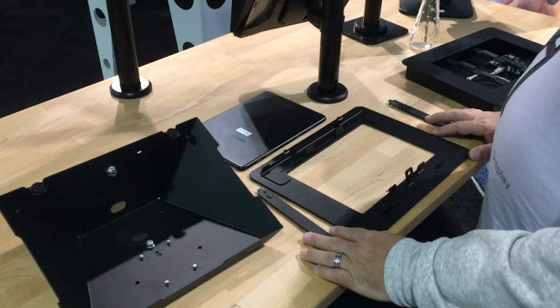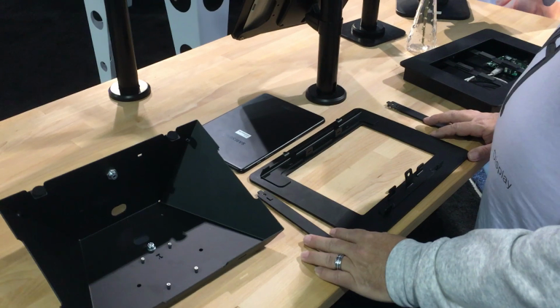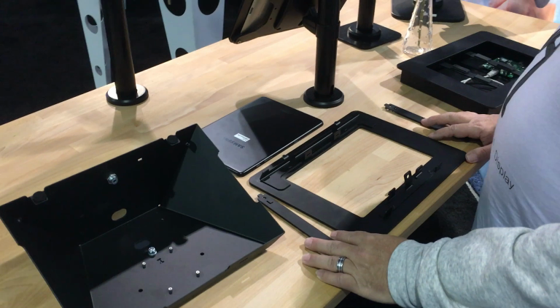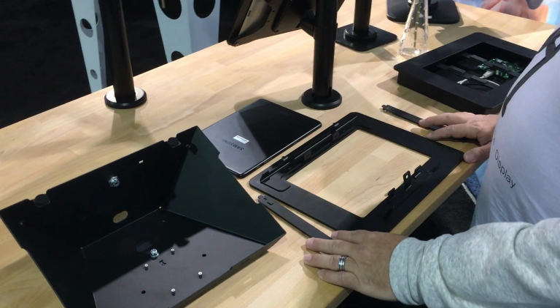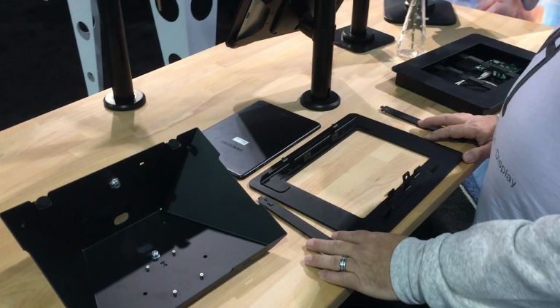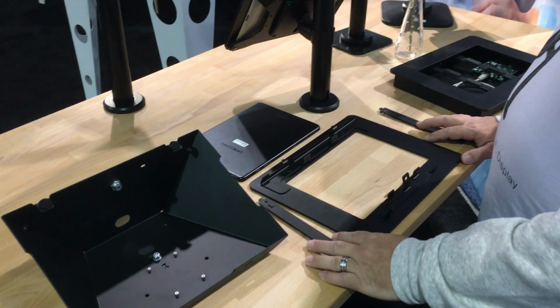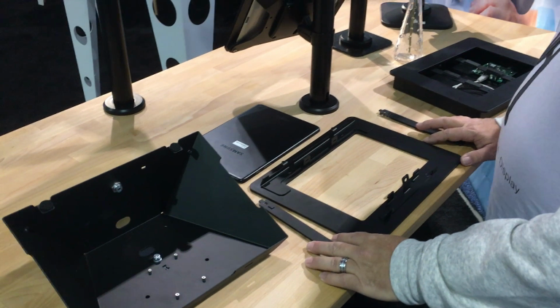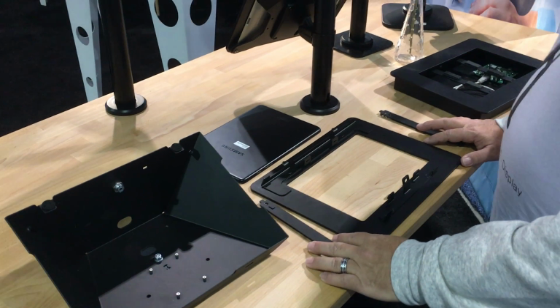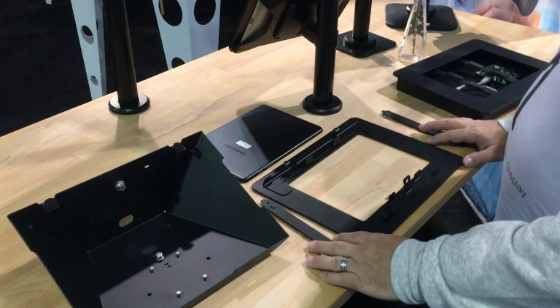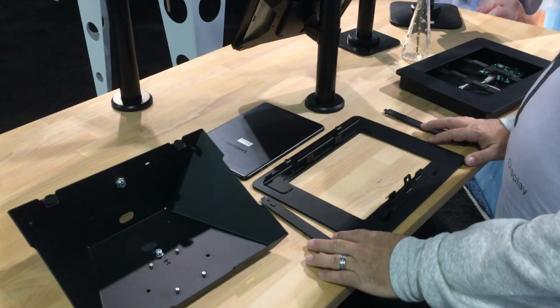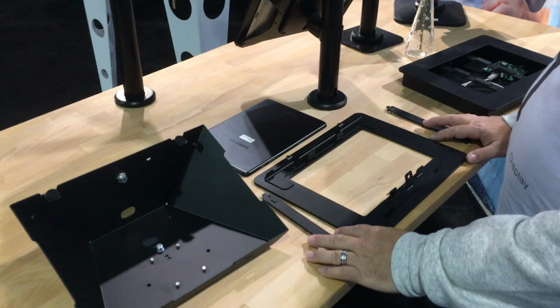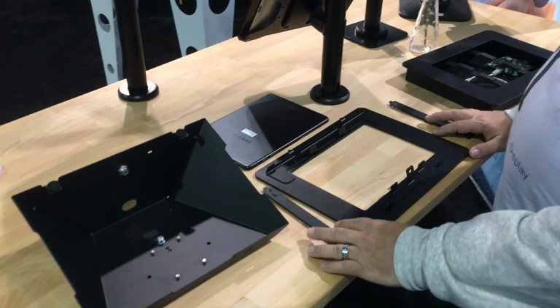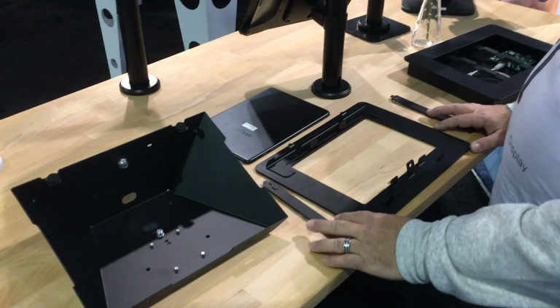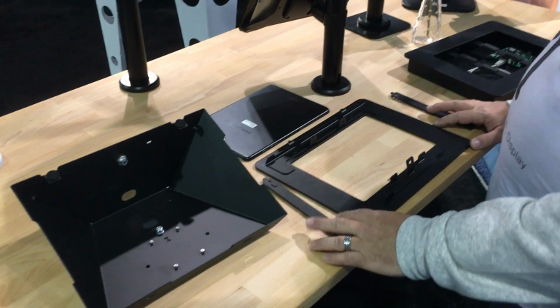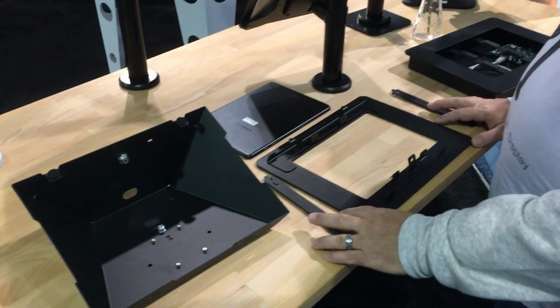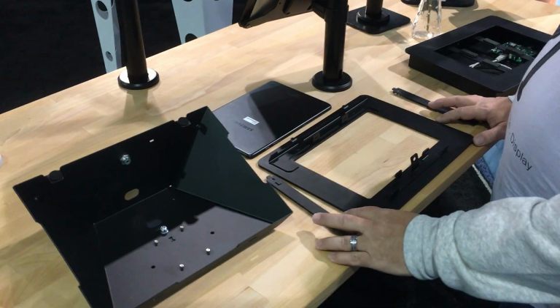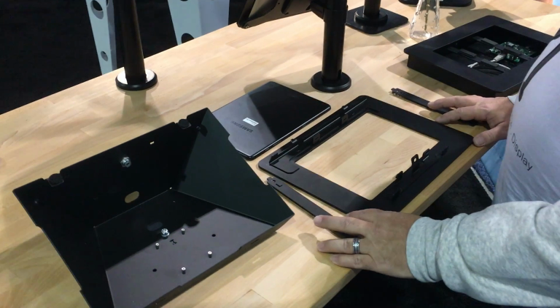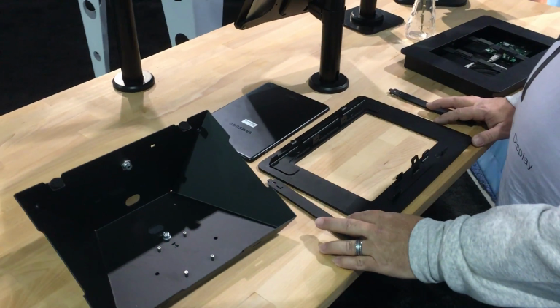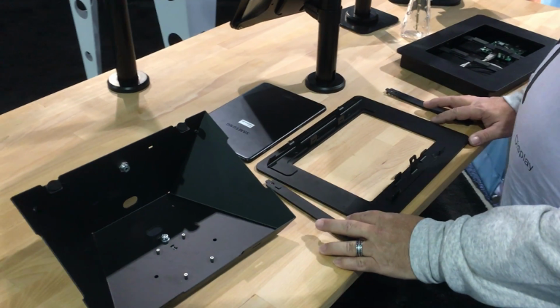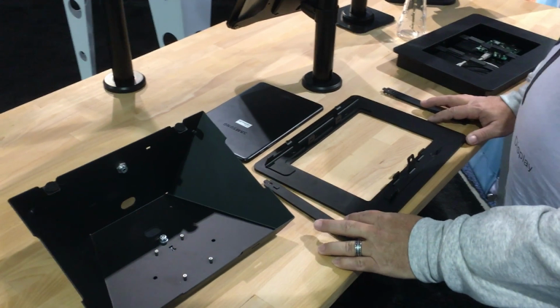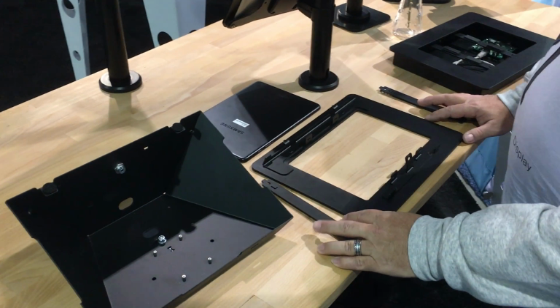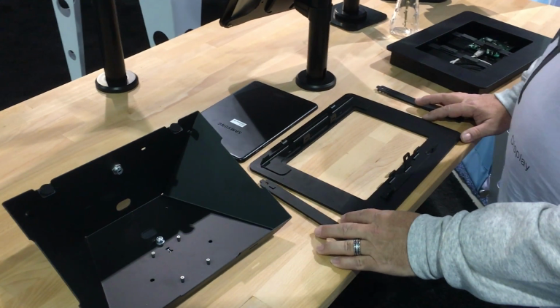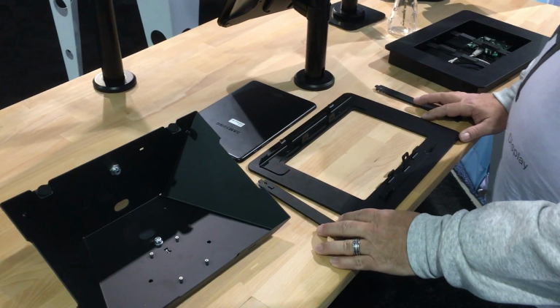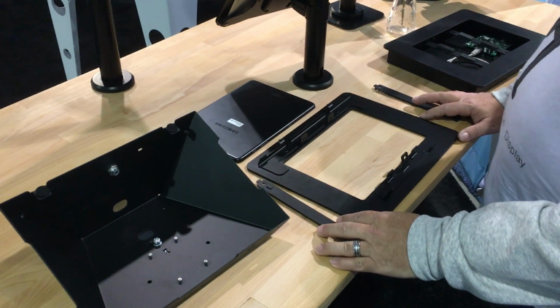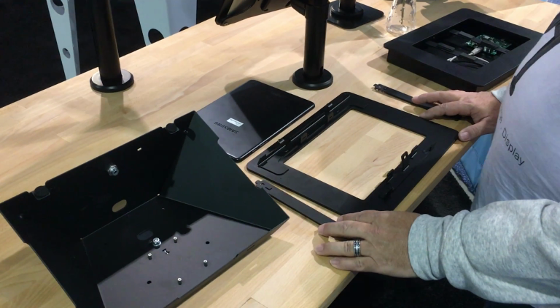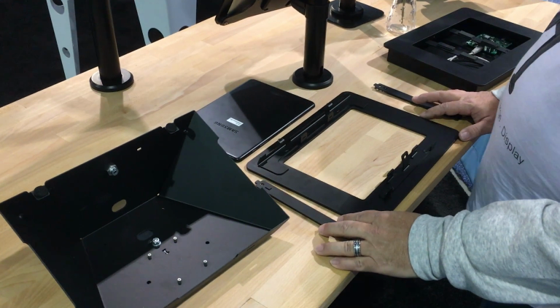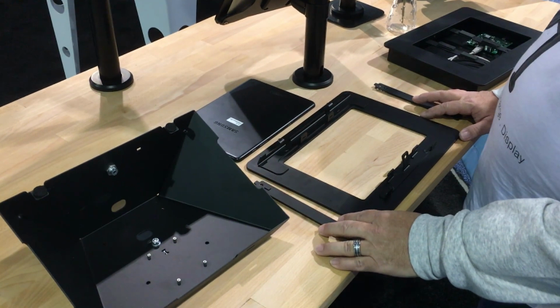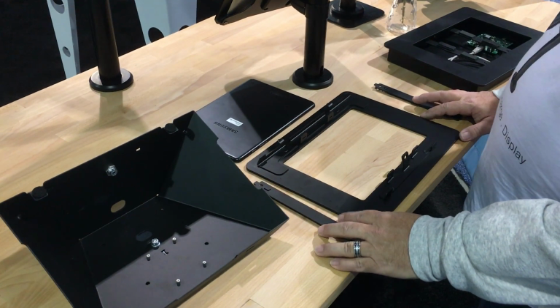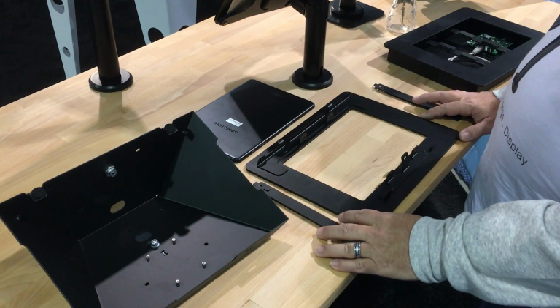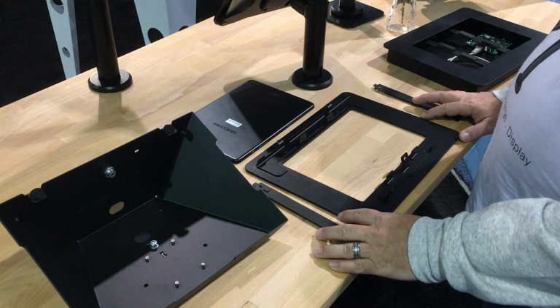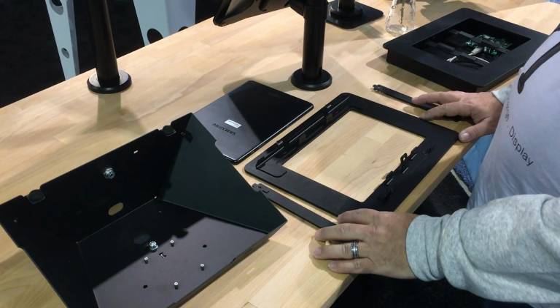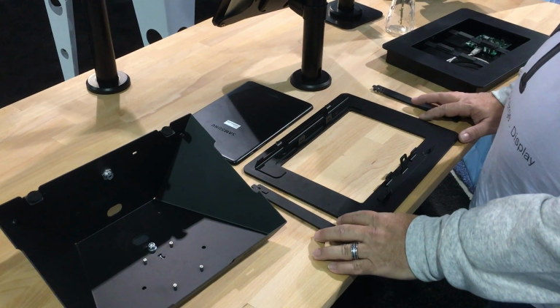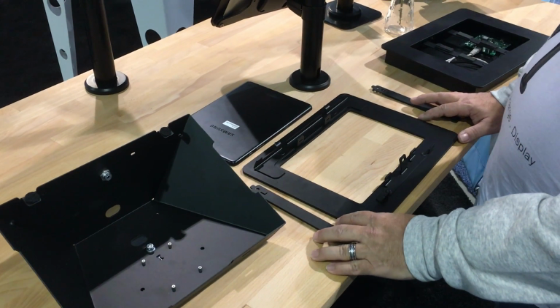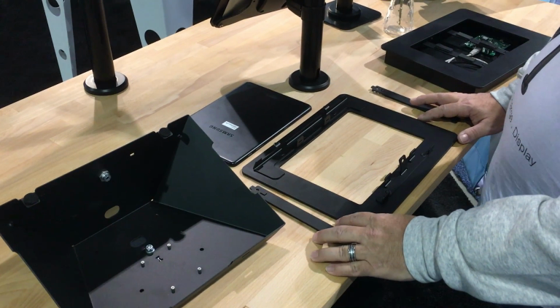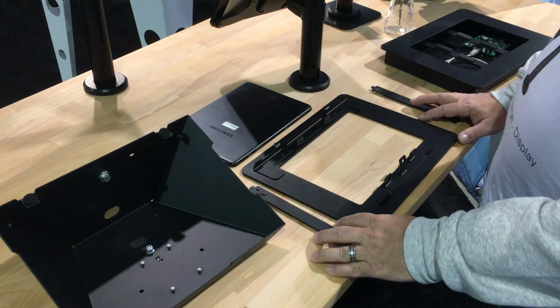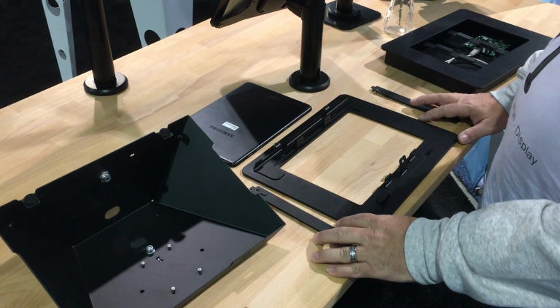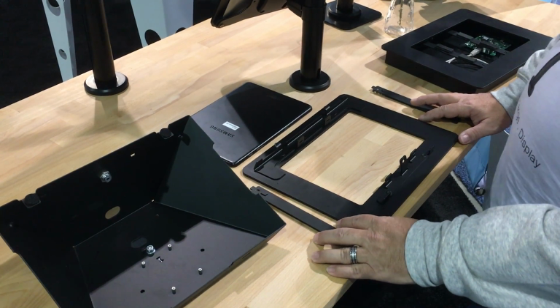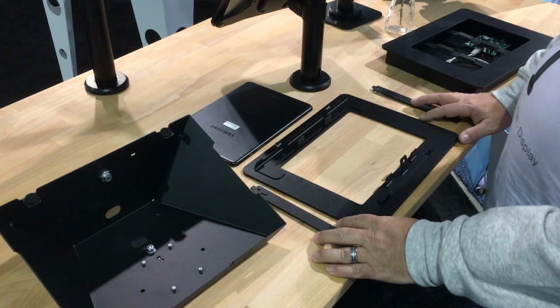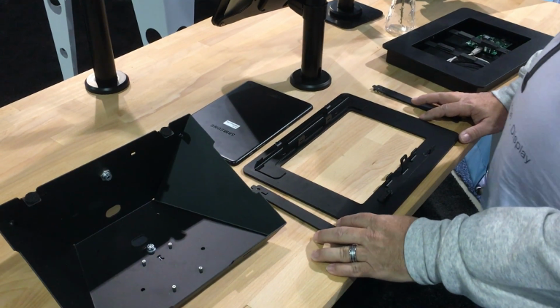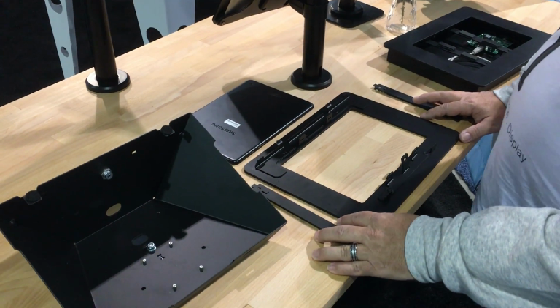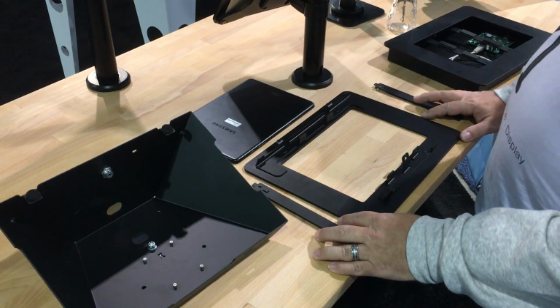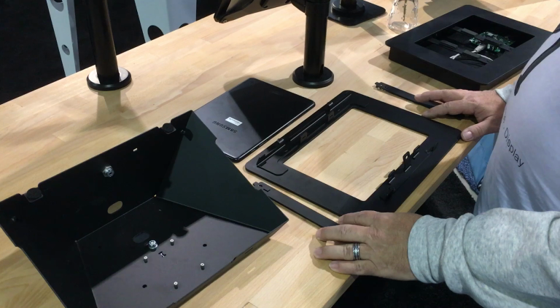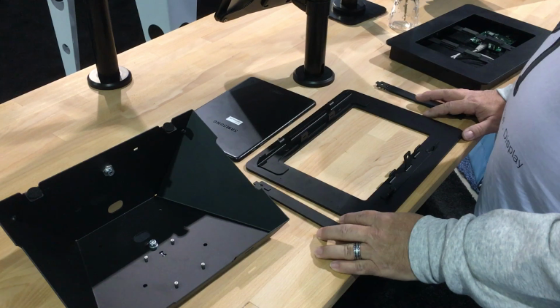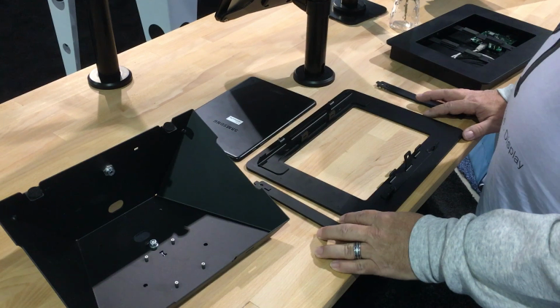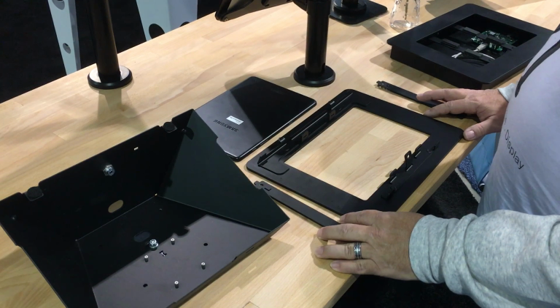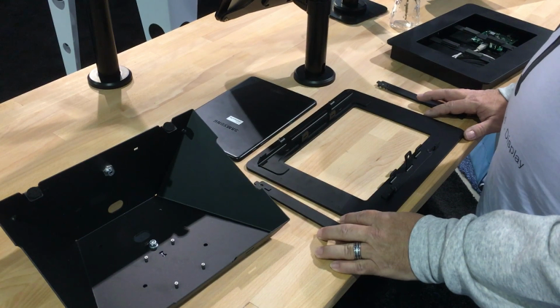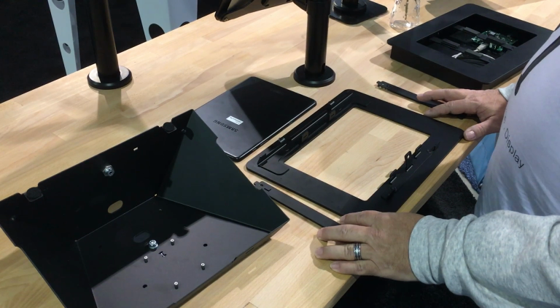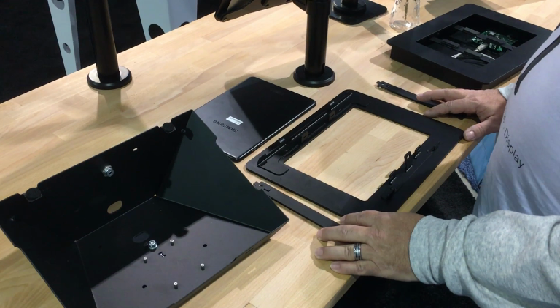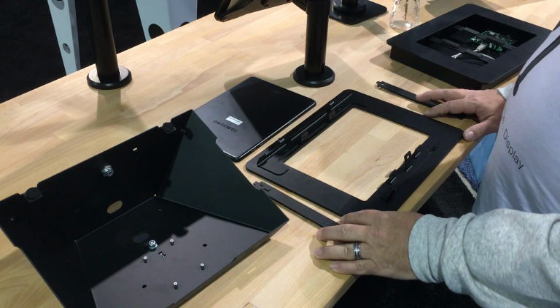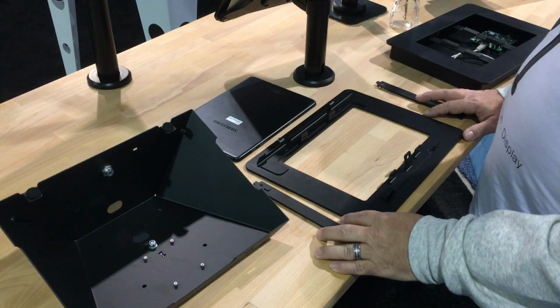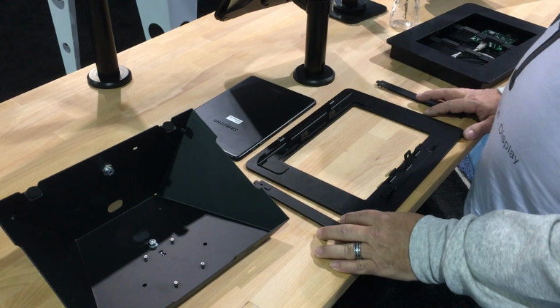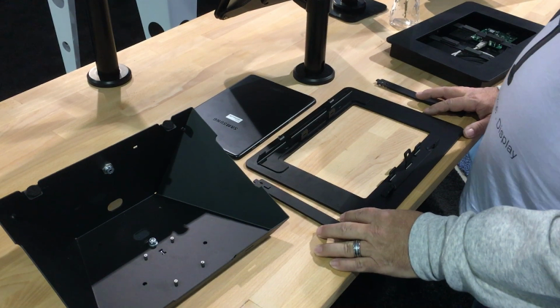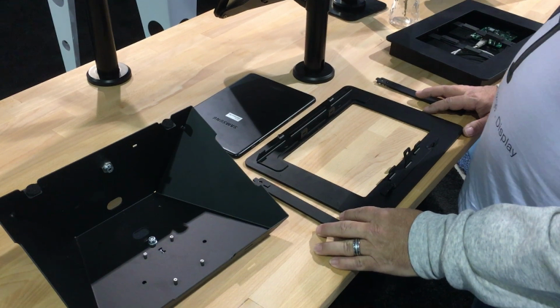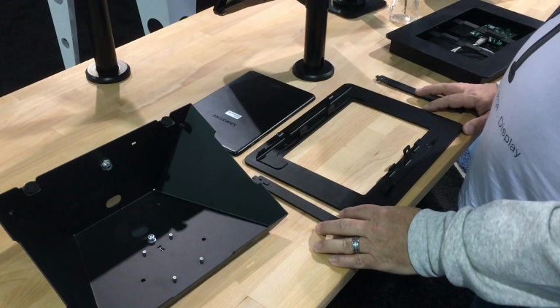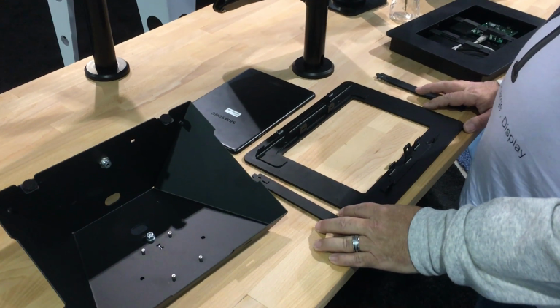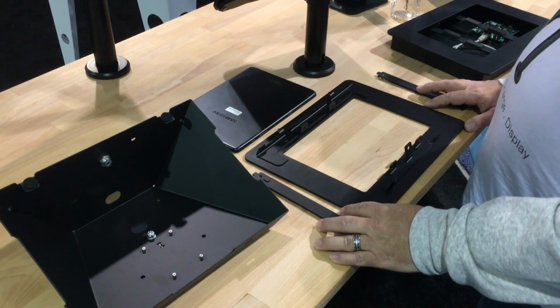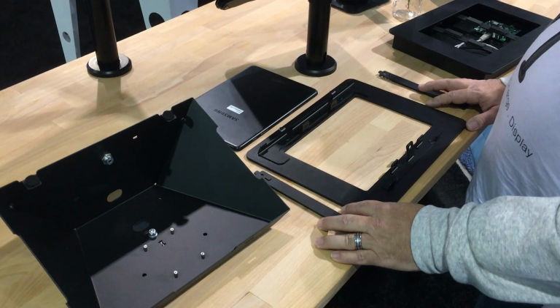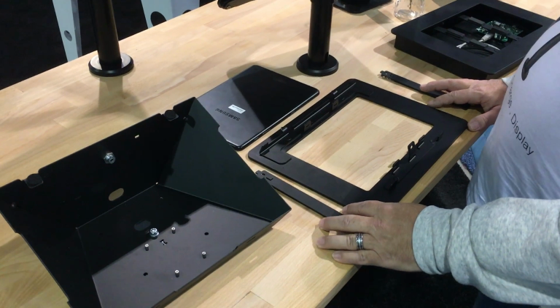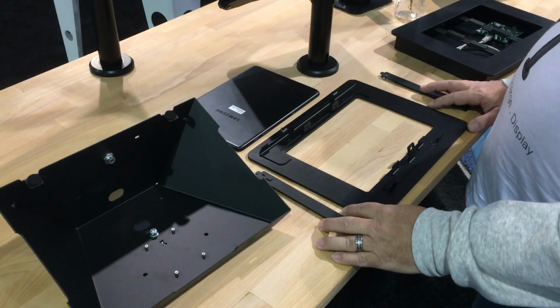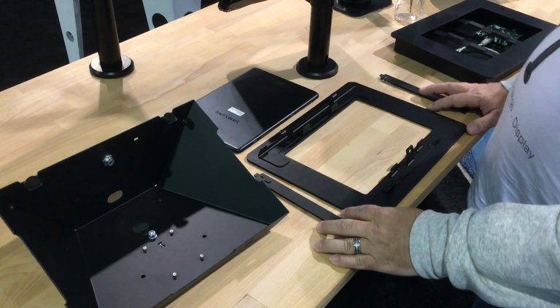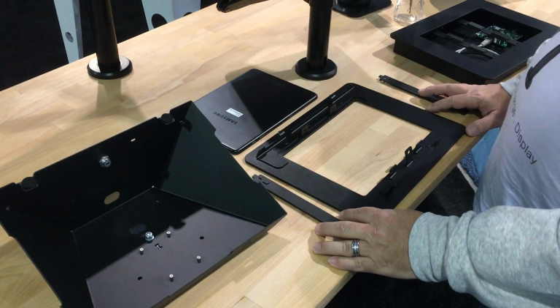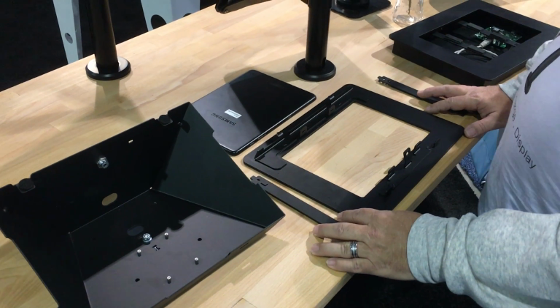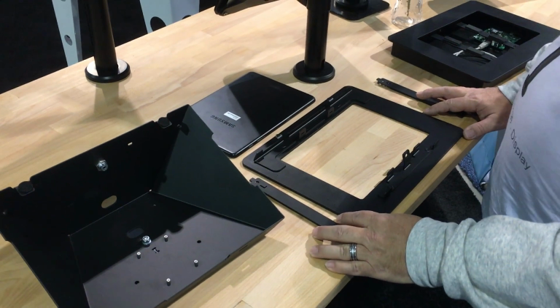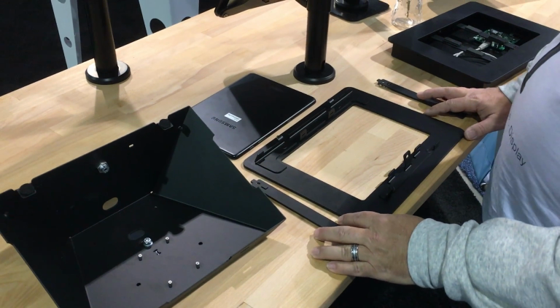Hi, we're at CES visiting with Mack Locks today. We want to show you the Roku R-O-K-K-U product line. It's a very interesting and versatile product line.